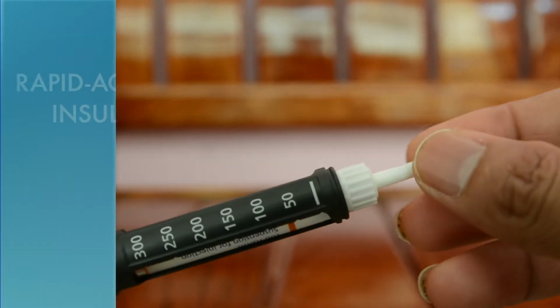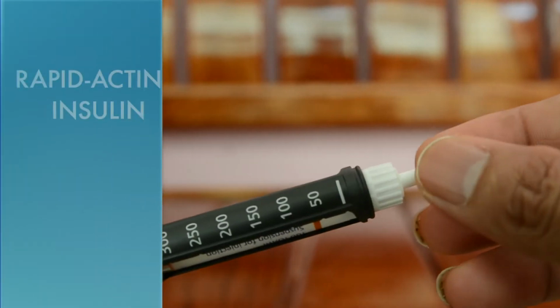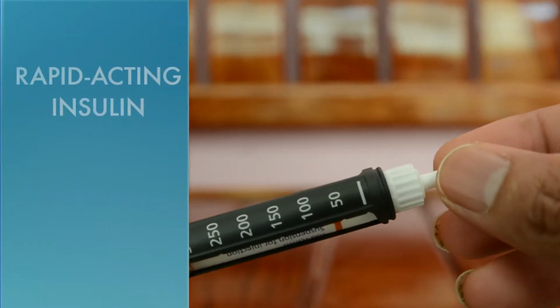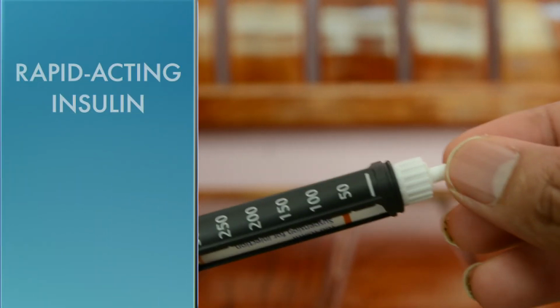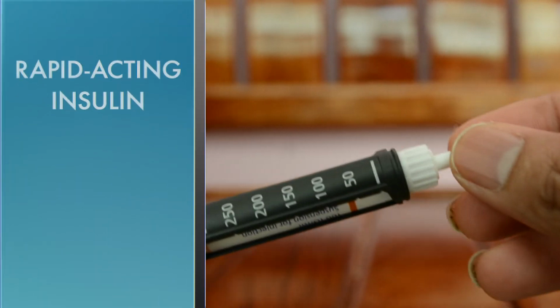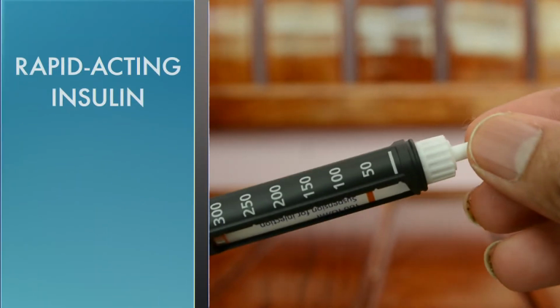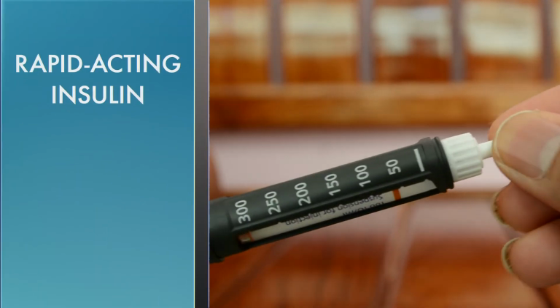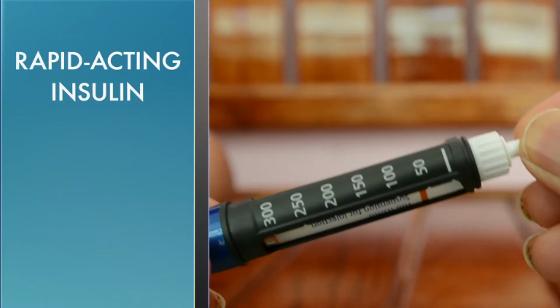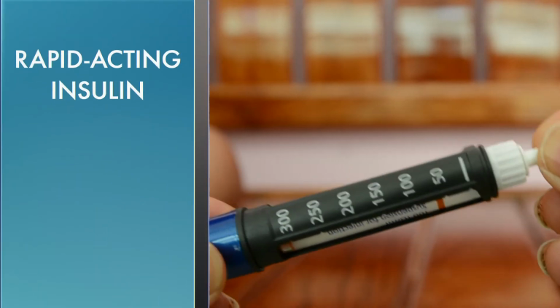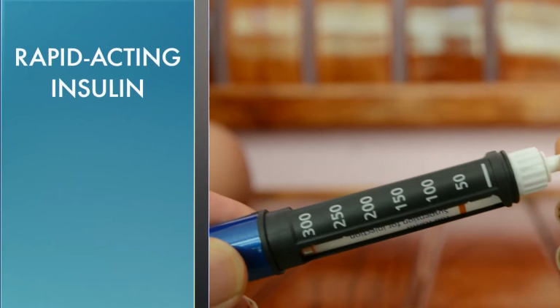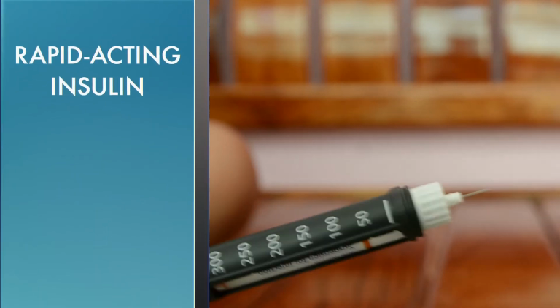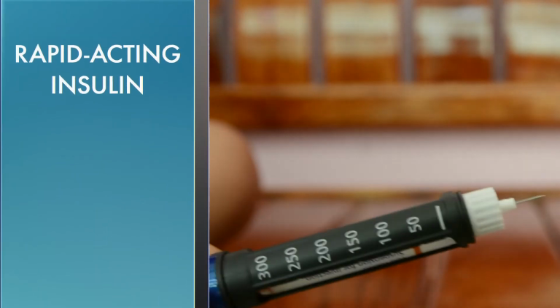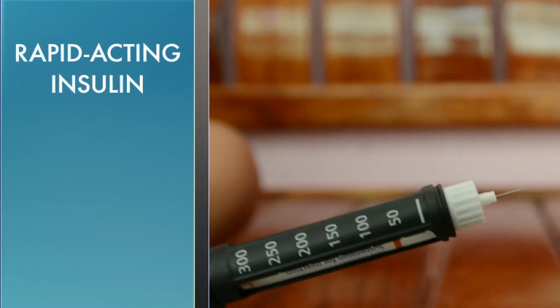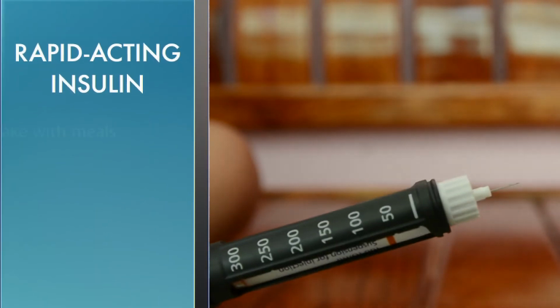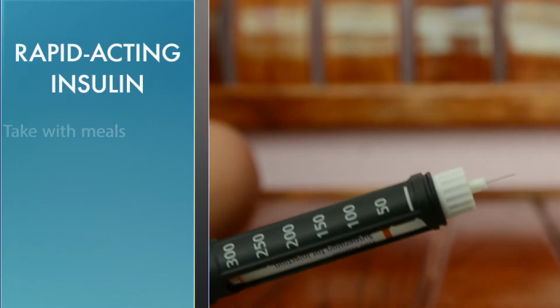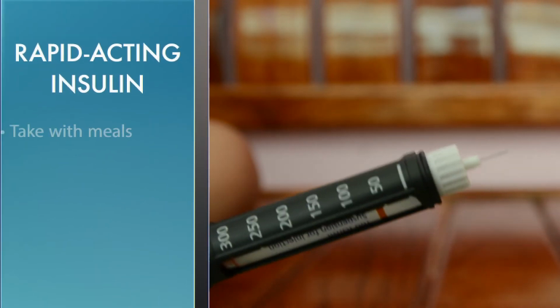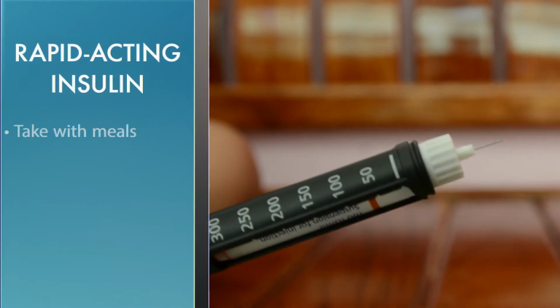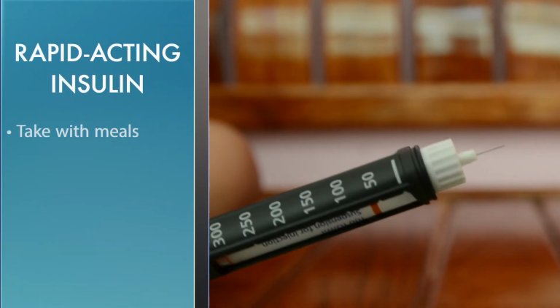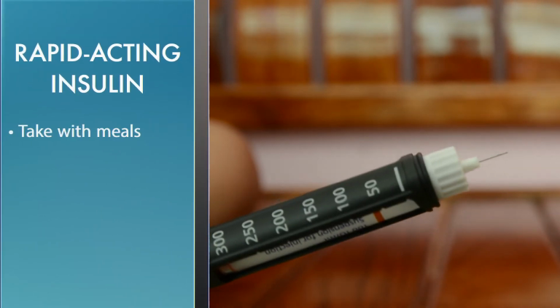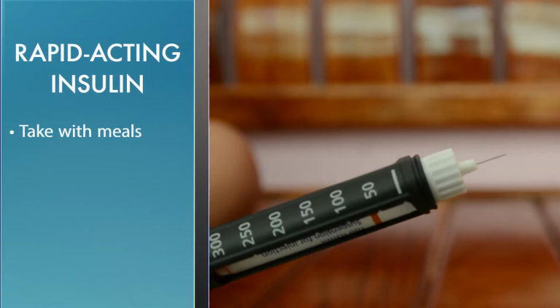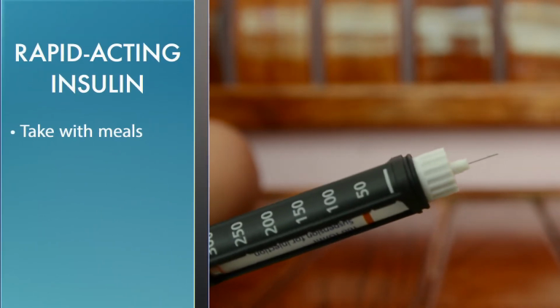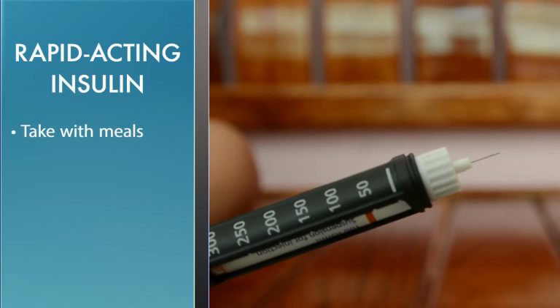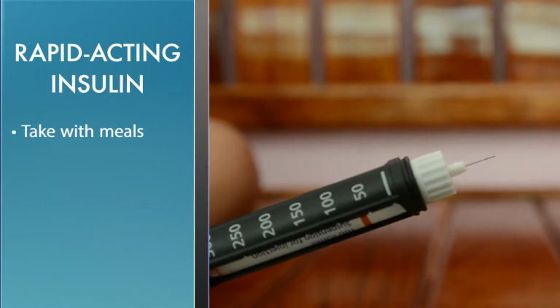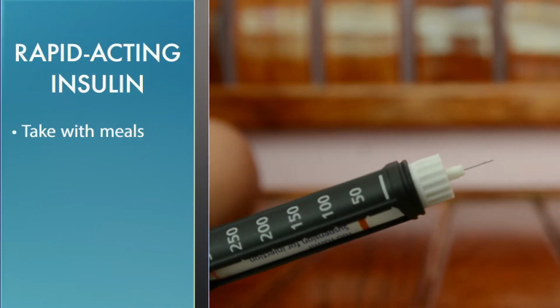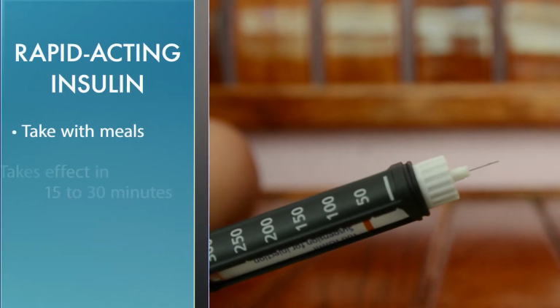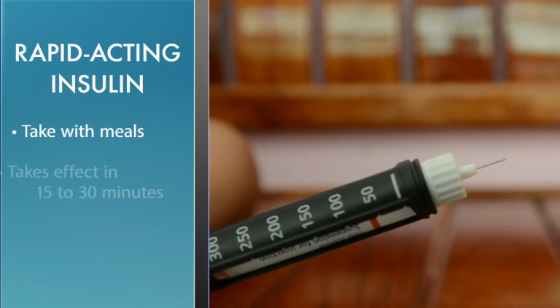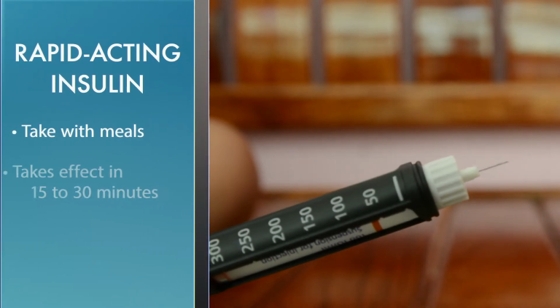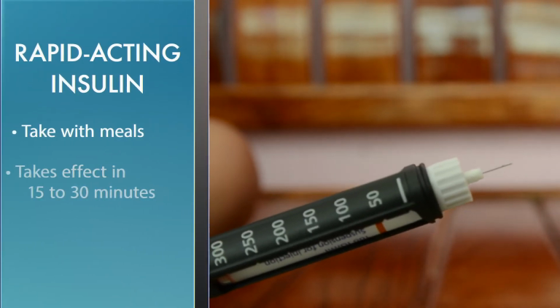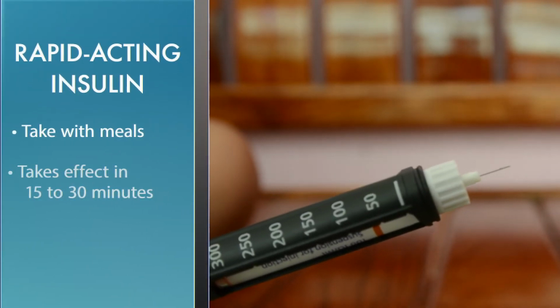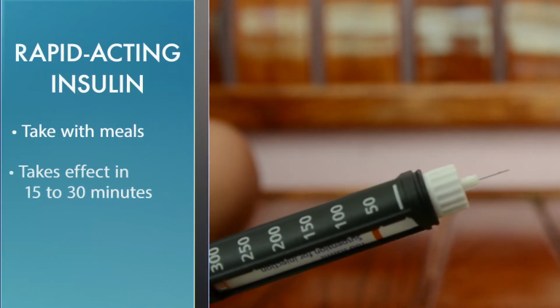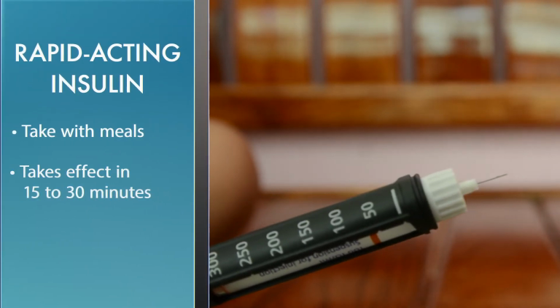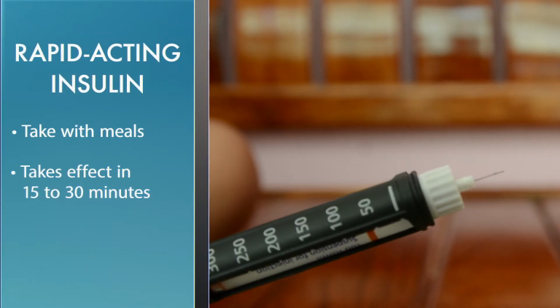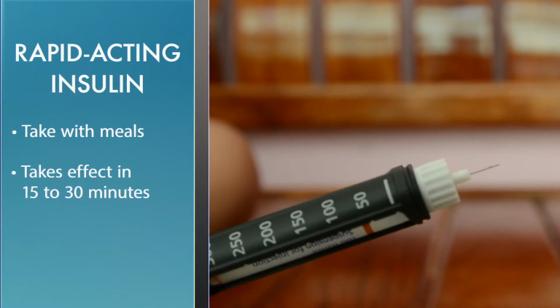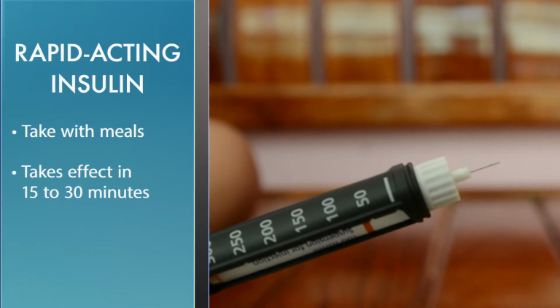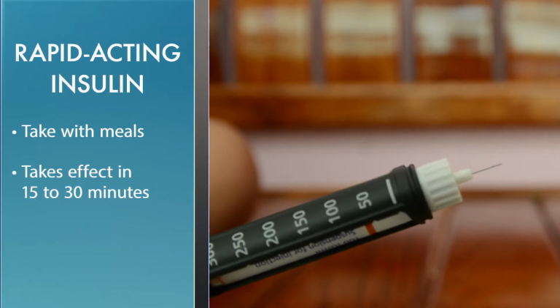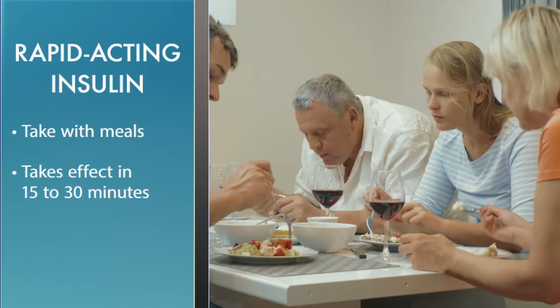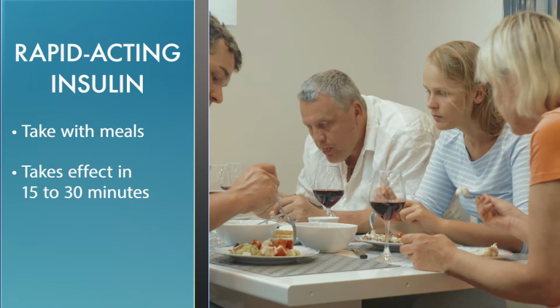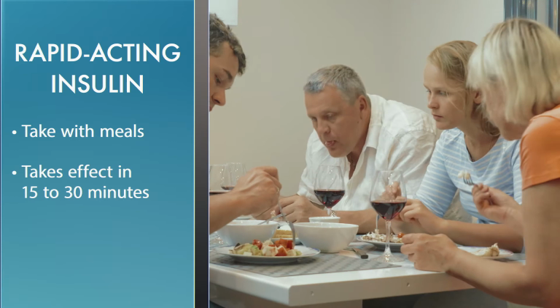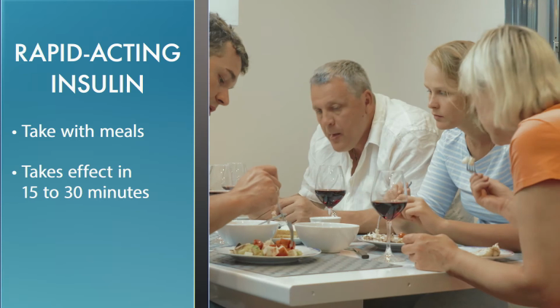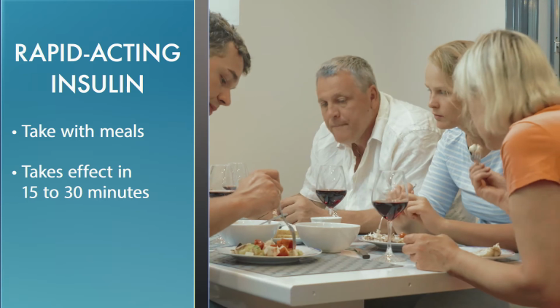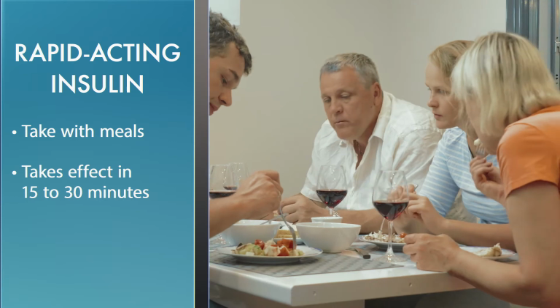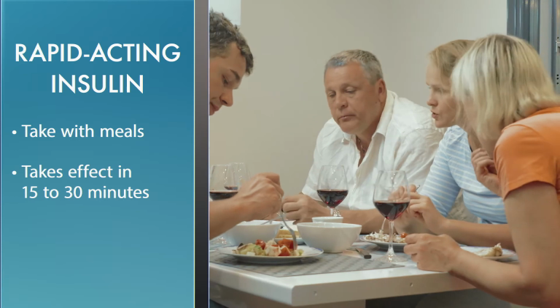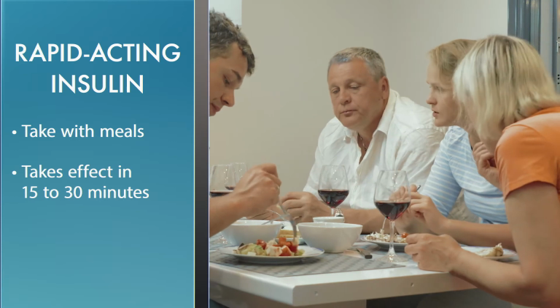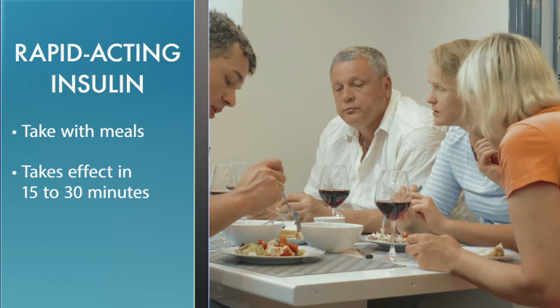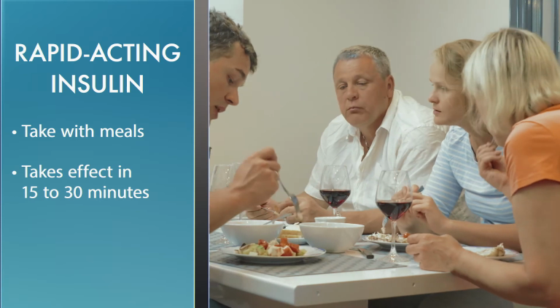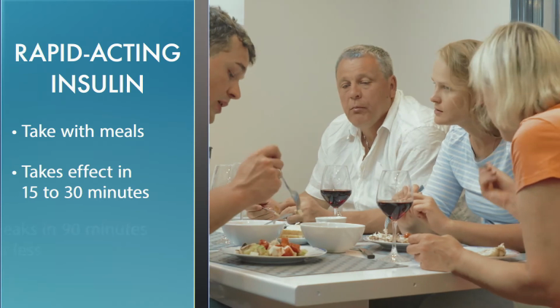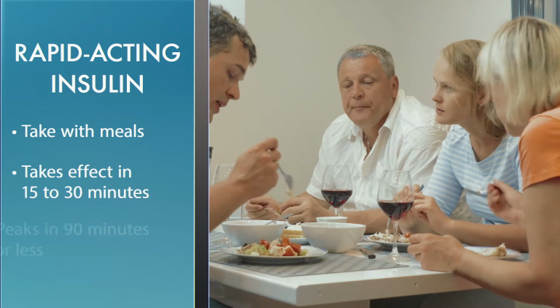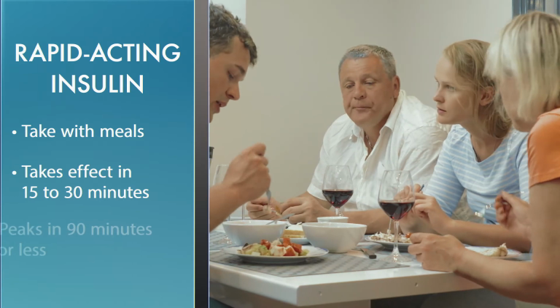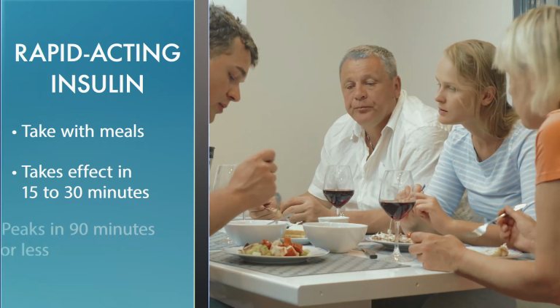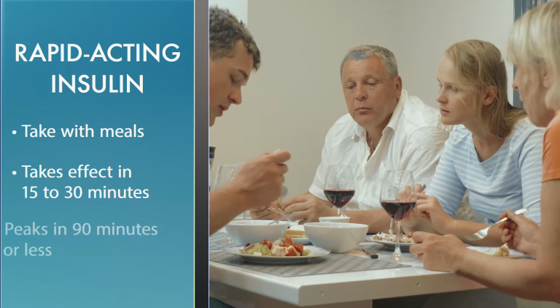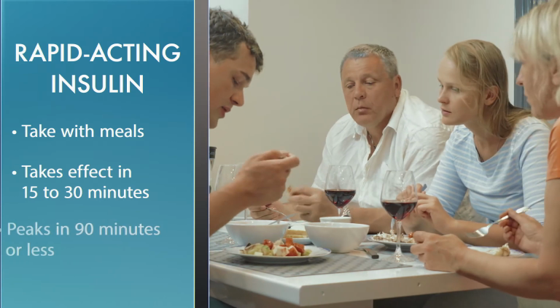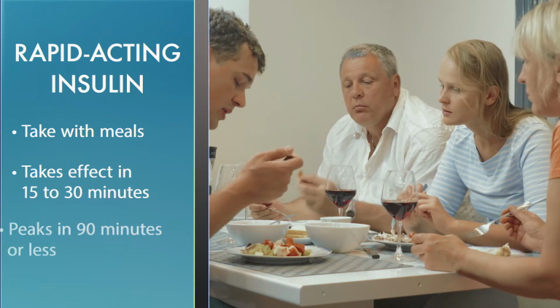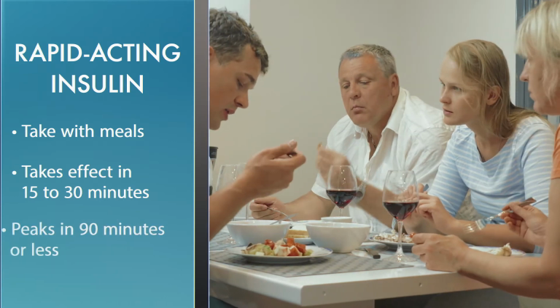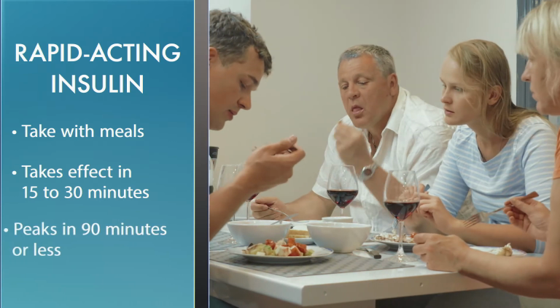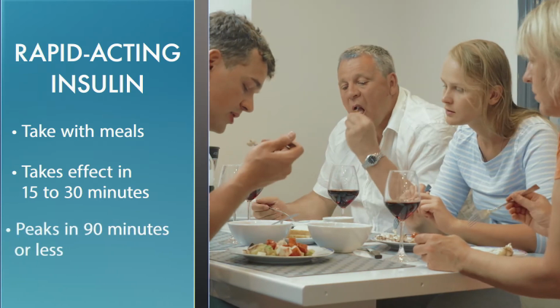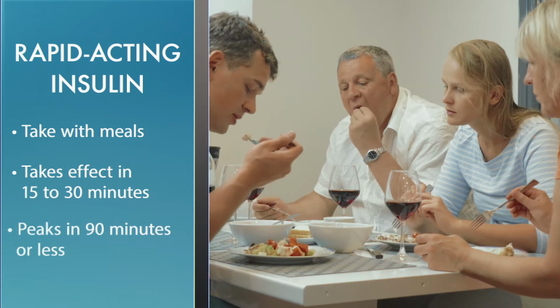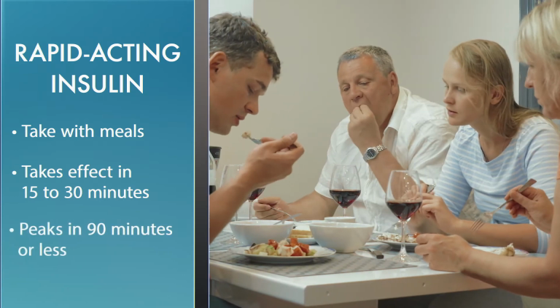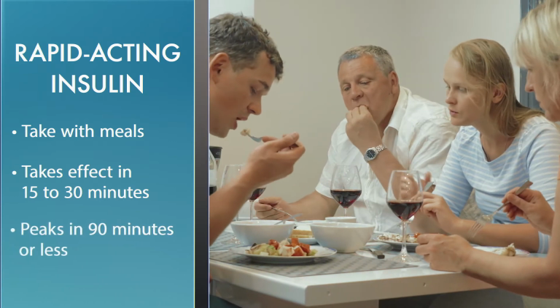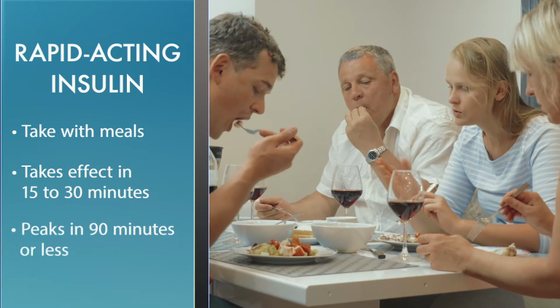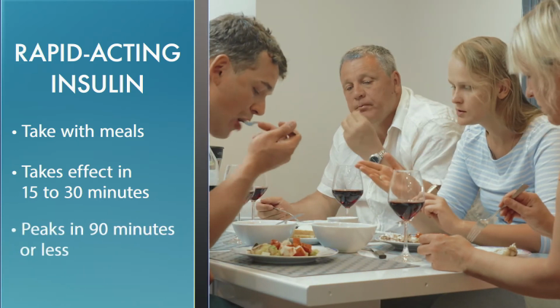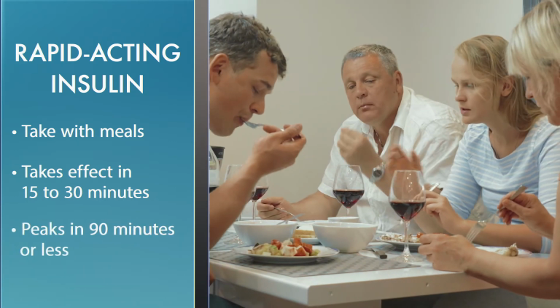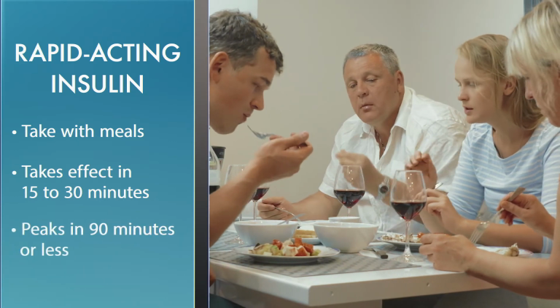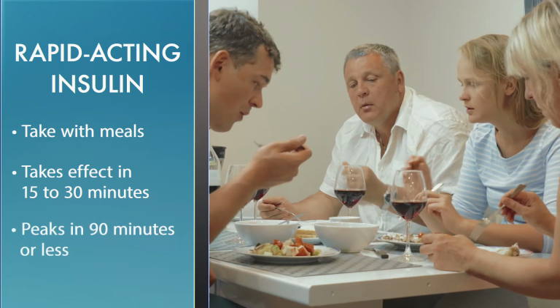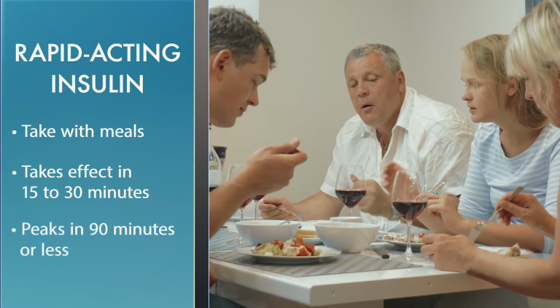Rapid-acting insulin is injected at the same time as a meal is being consumed. The peak will occur no later than 90 minutes after injection.